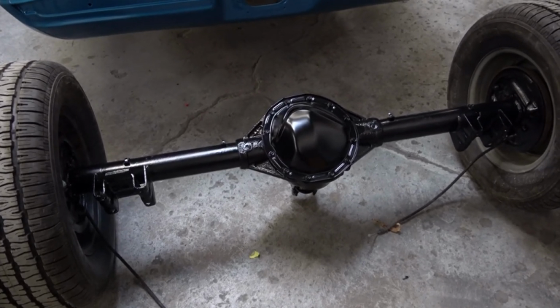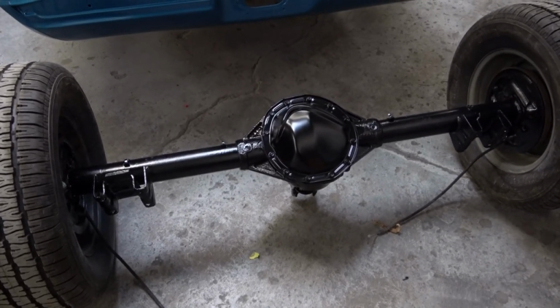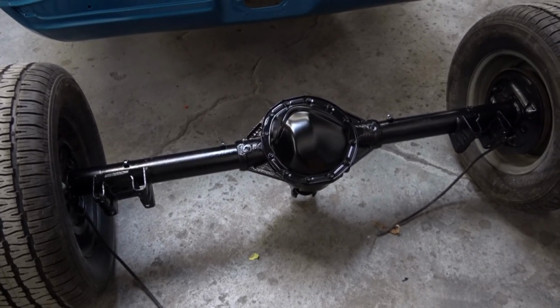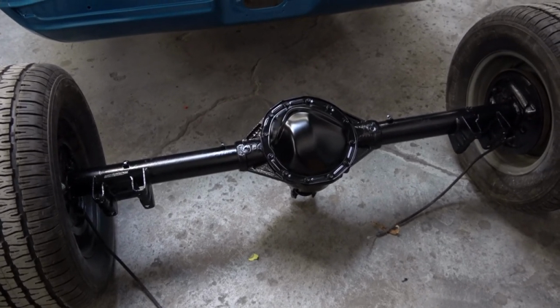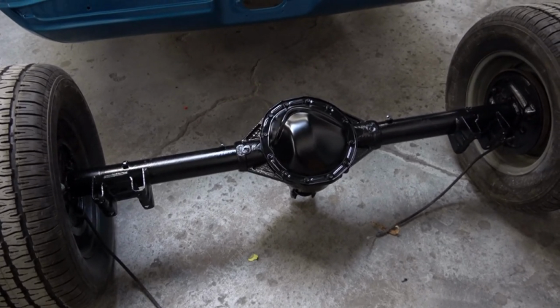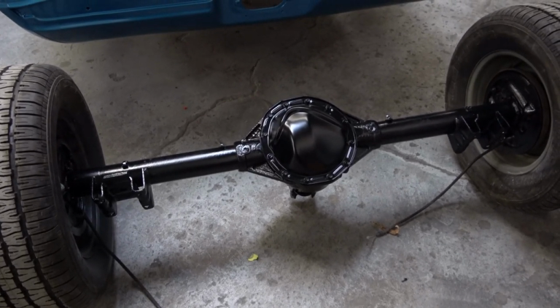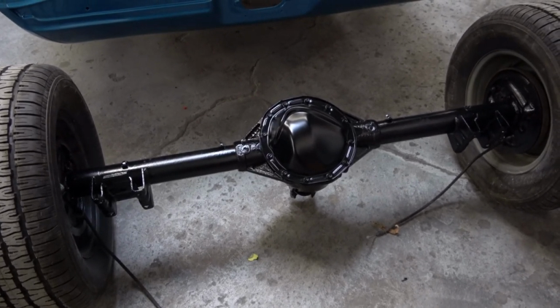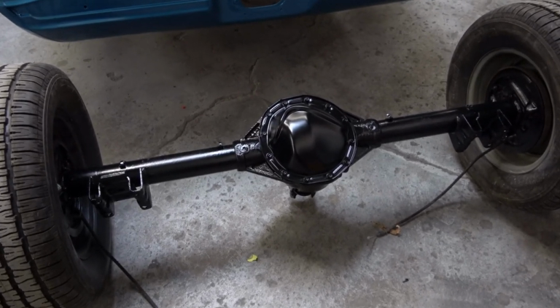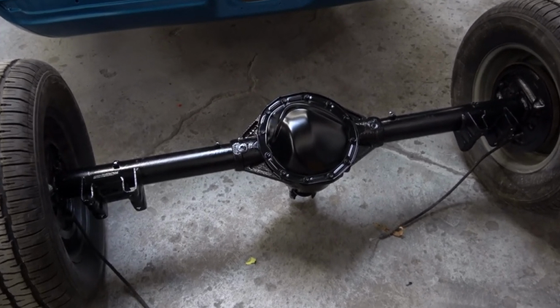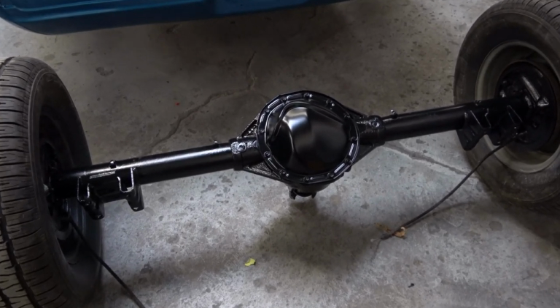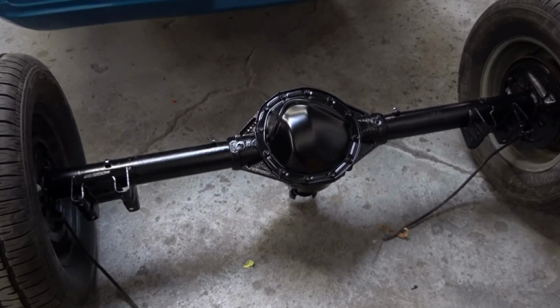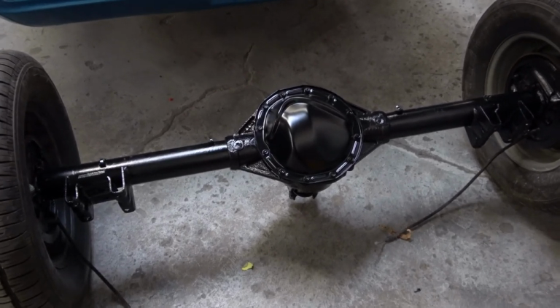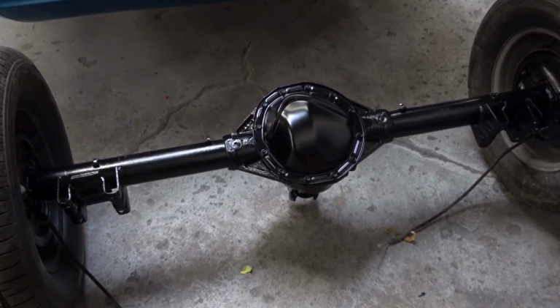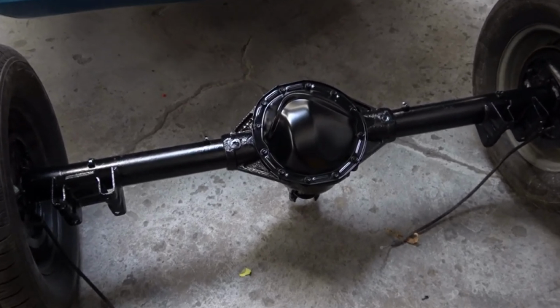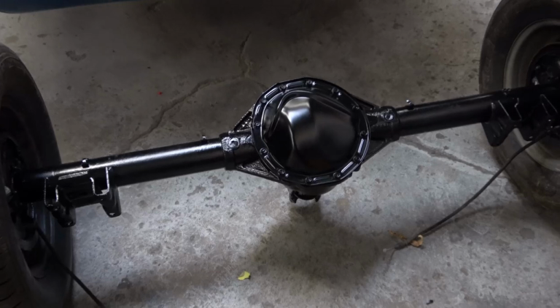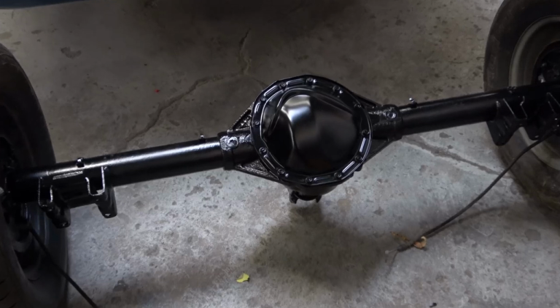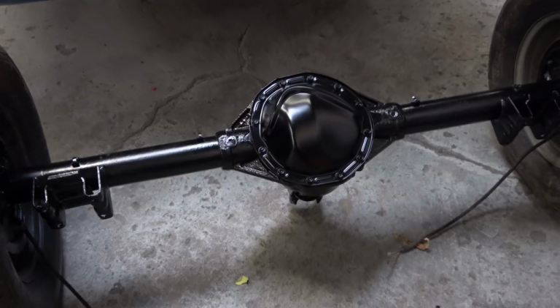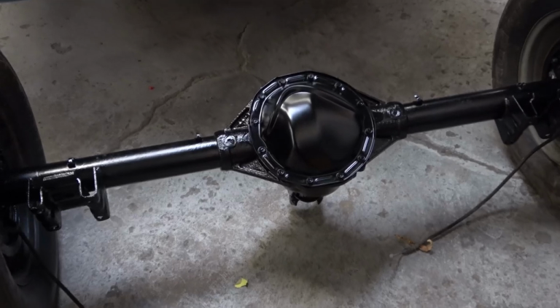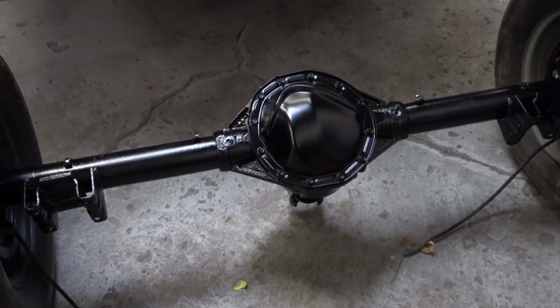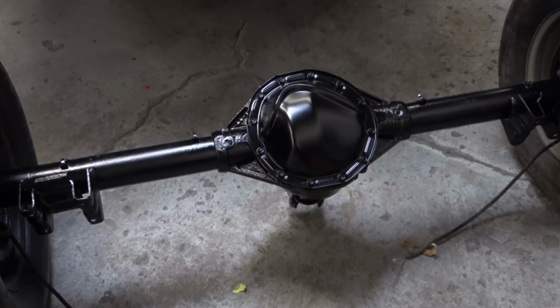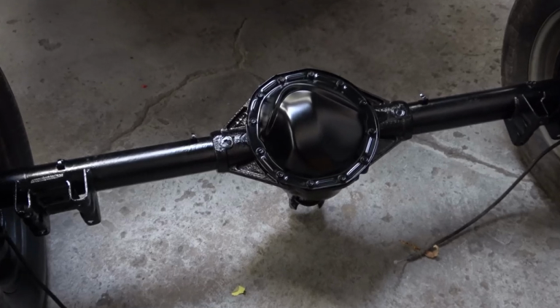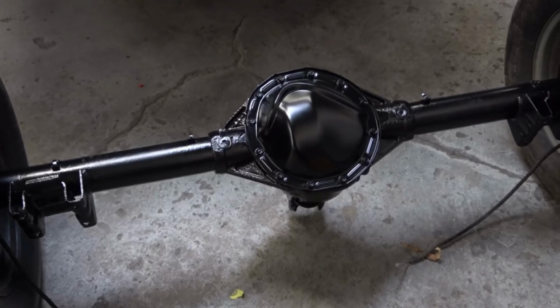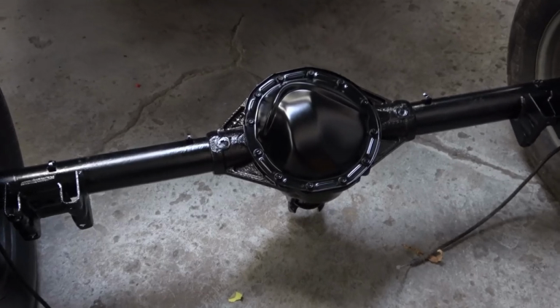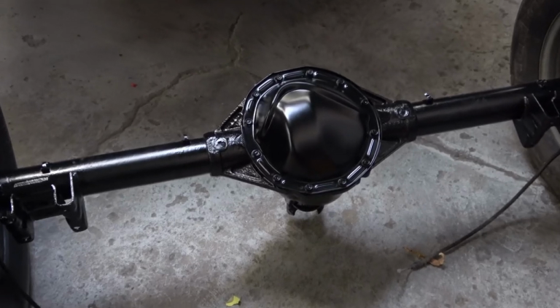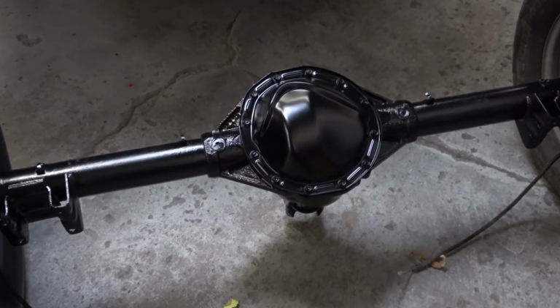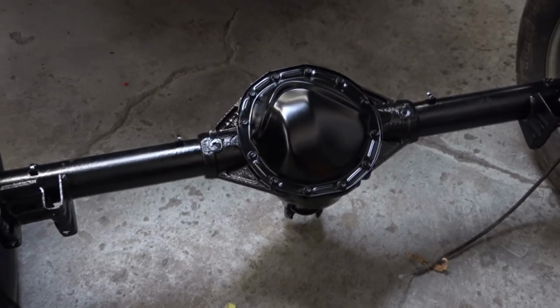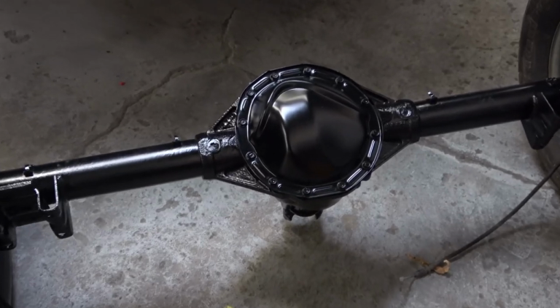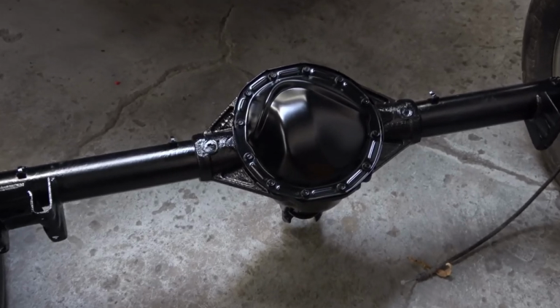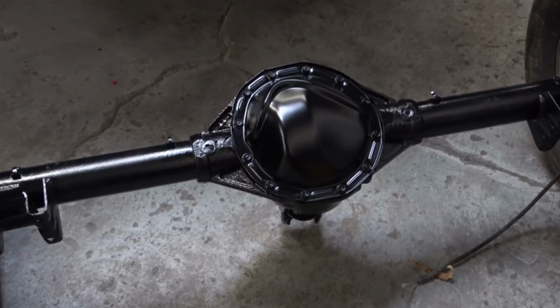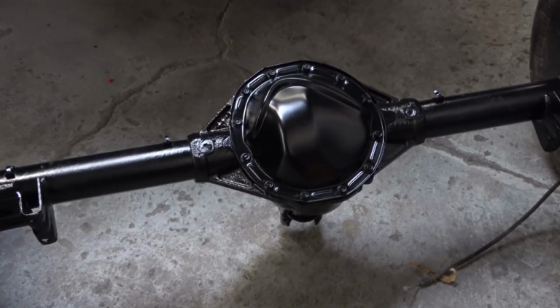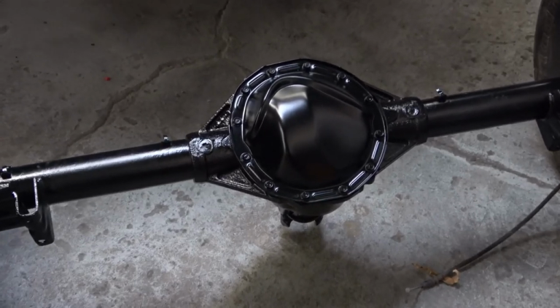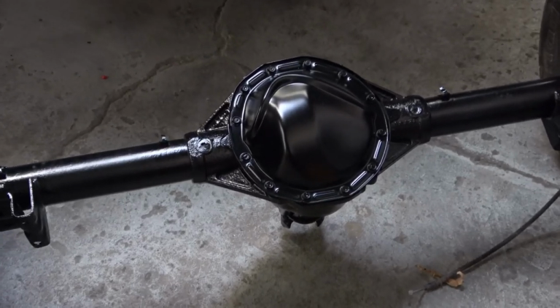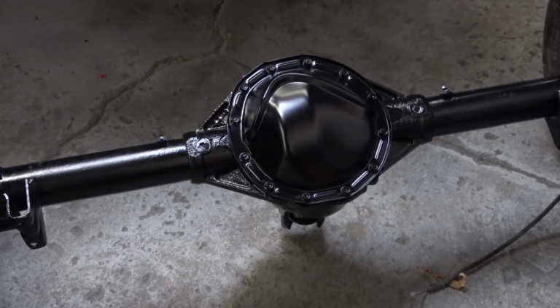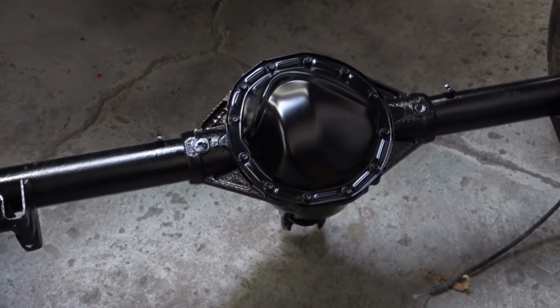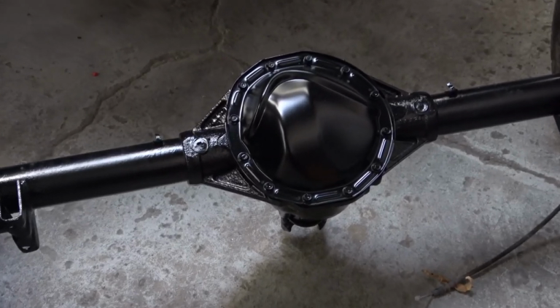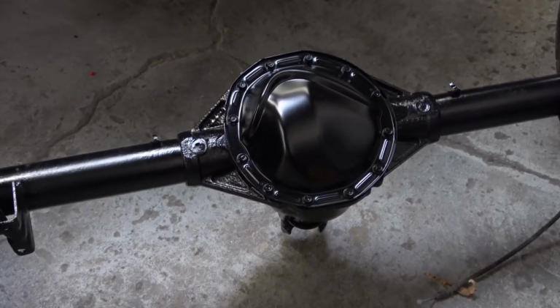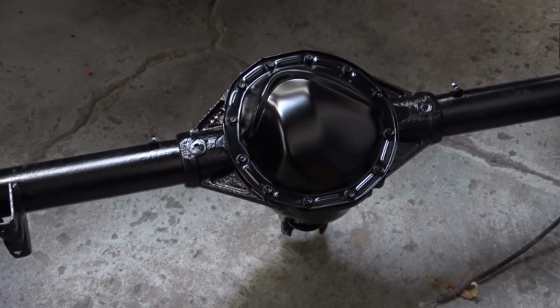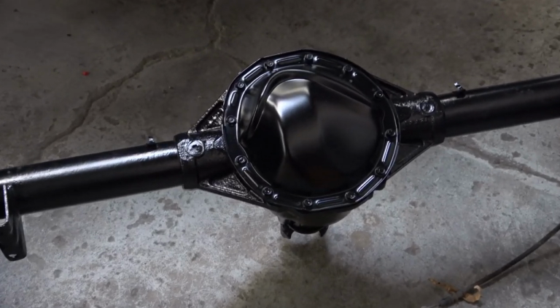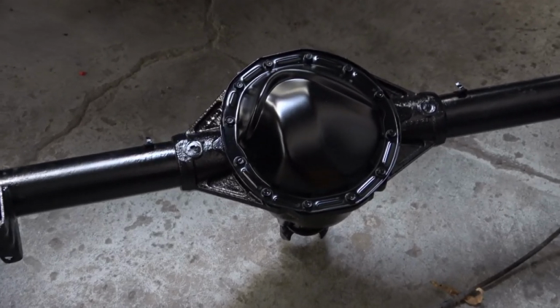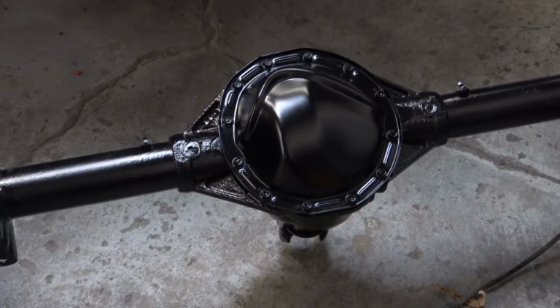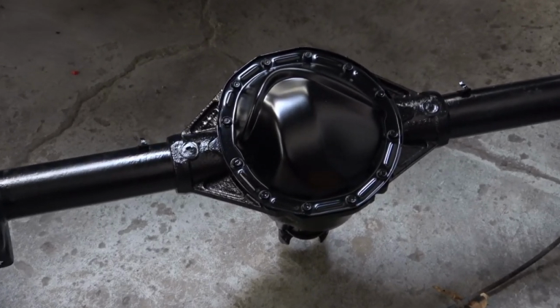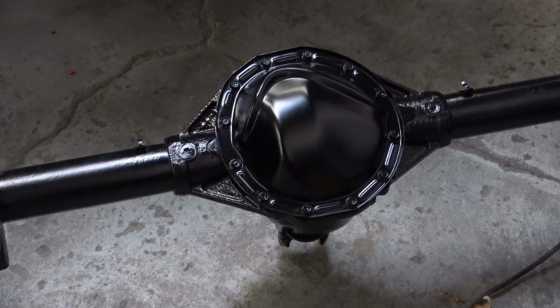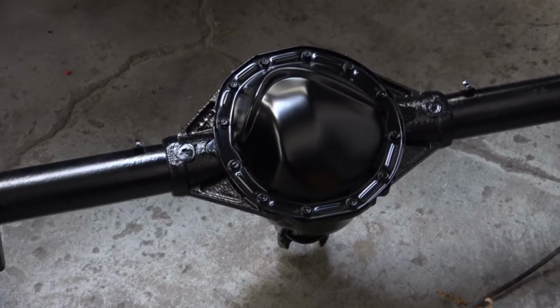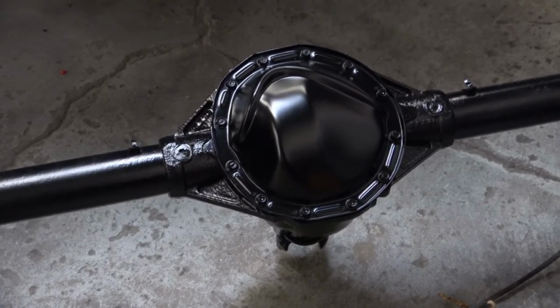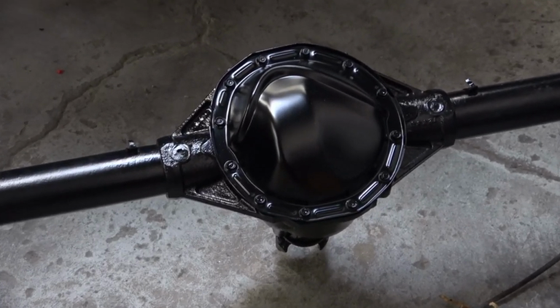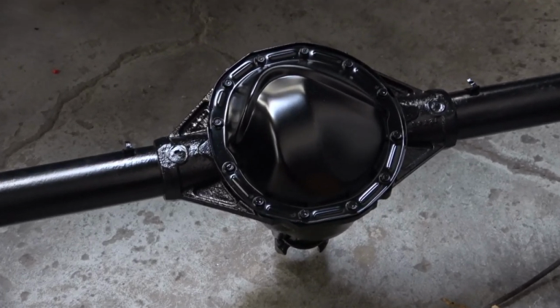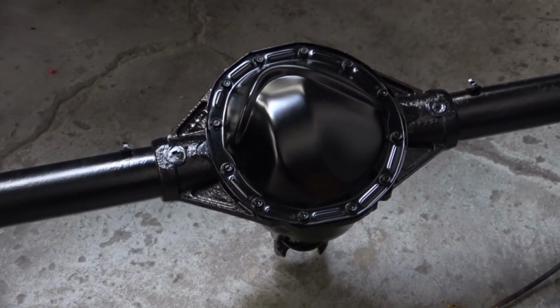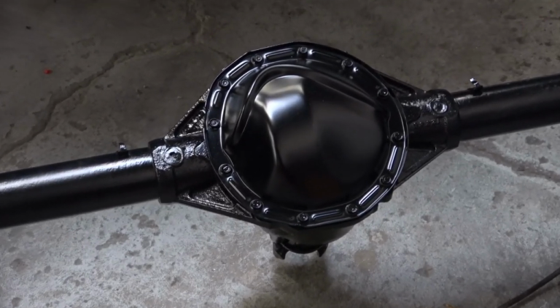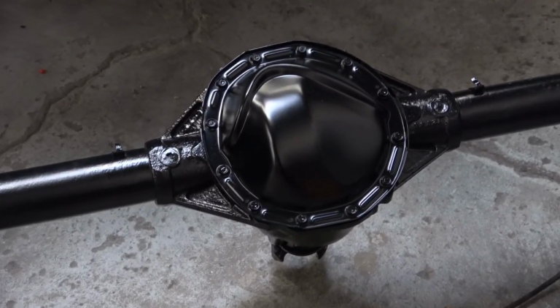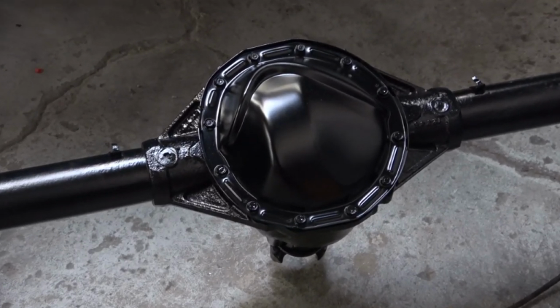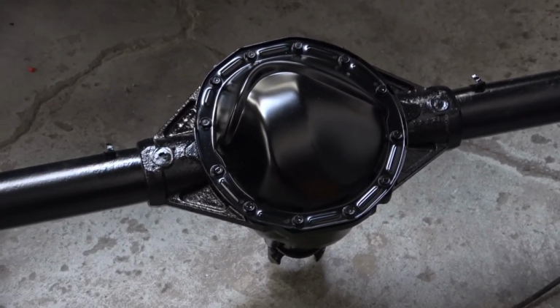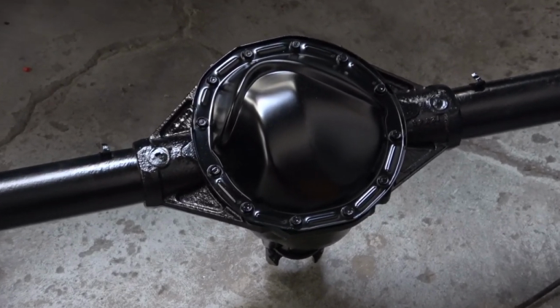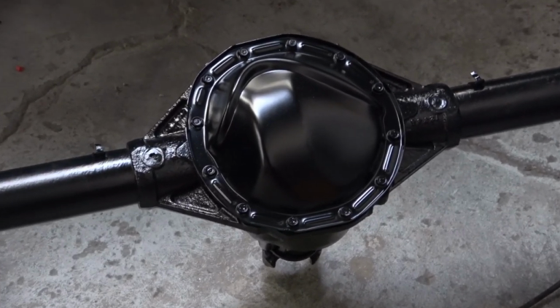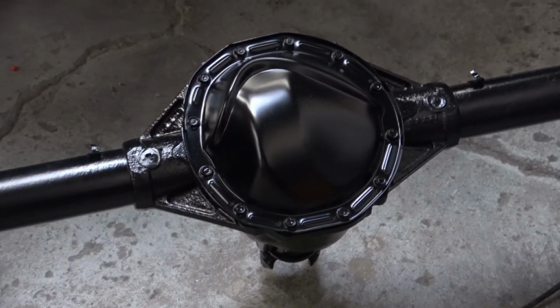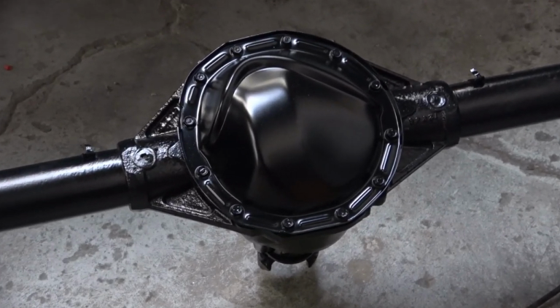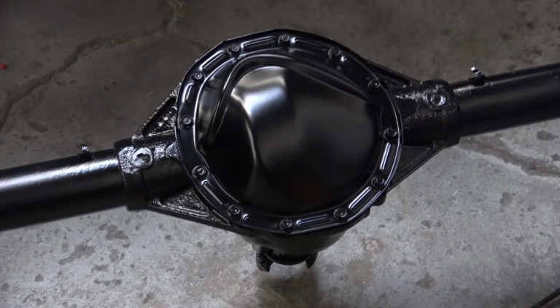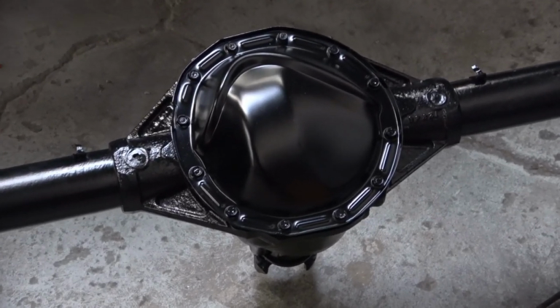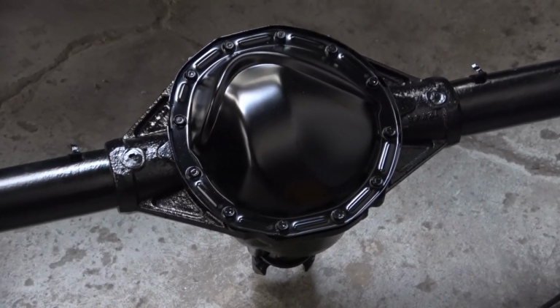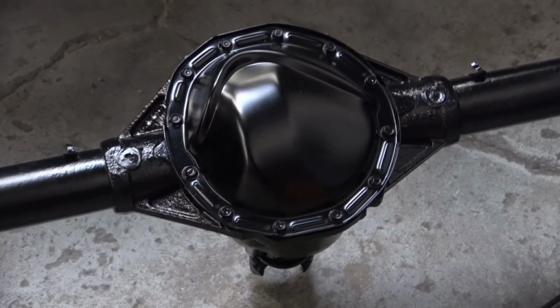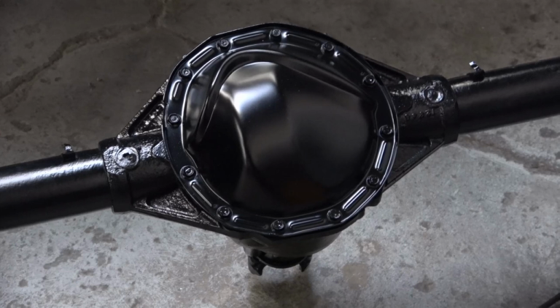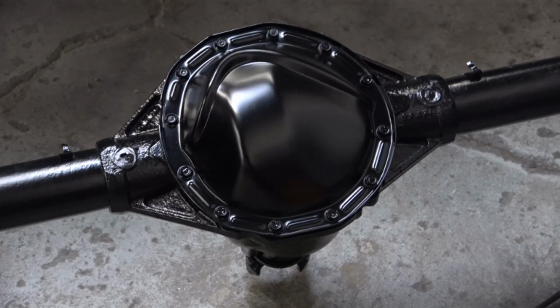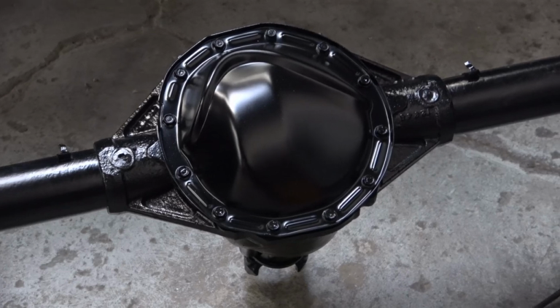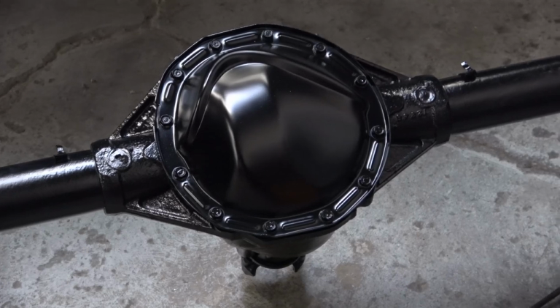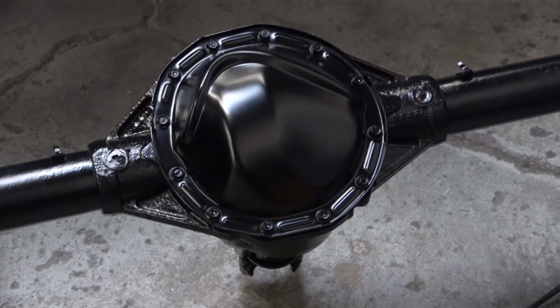Here's the end result, and as you can see it turned out beautiful. I'm very happy with the result.